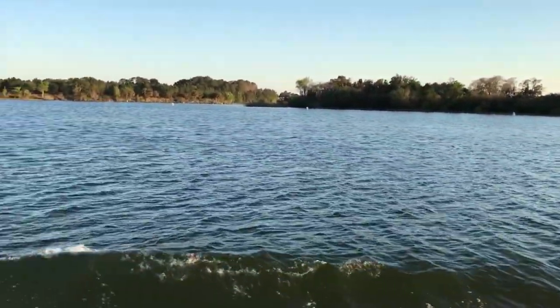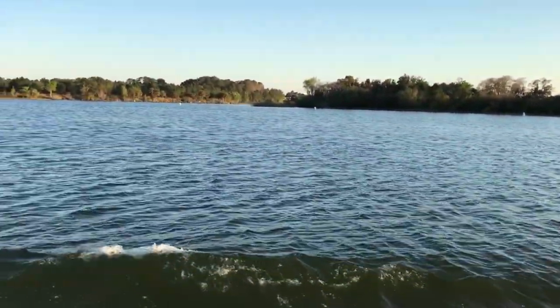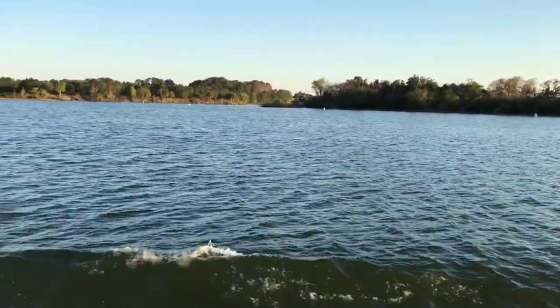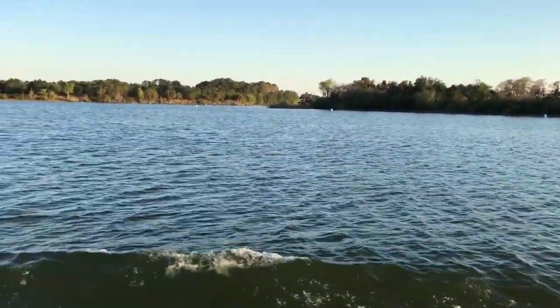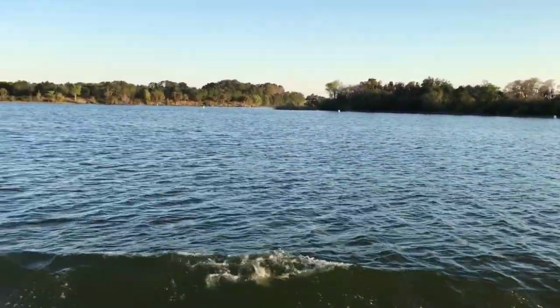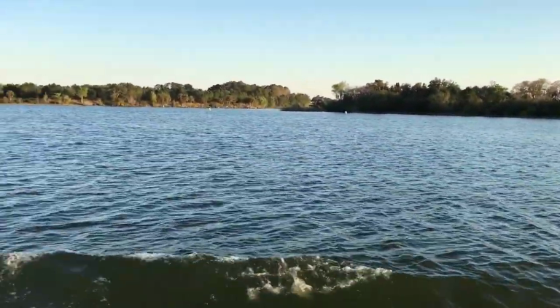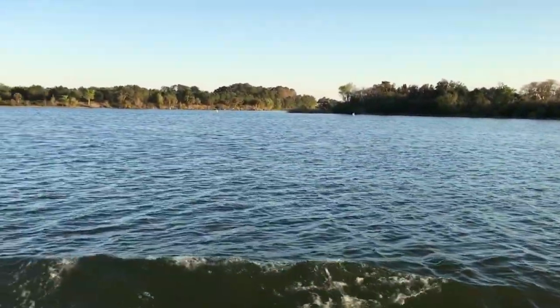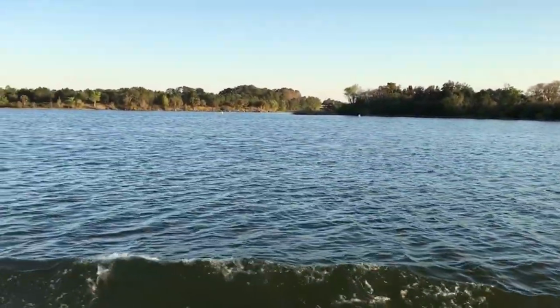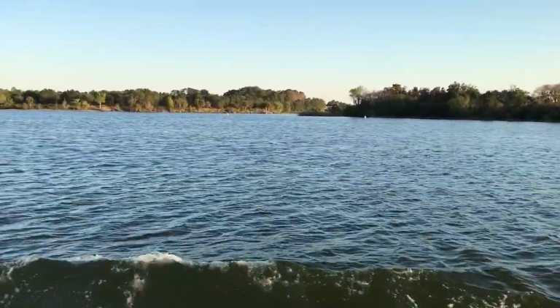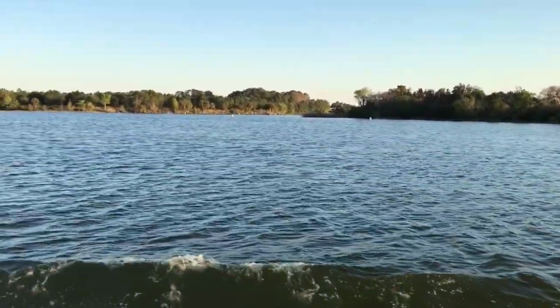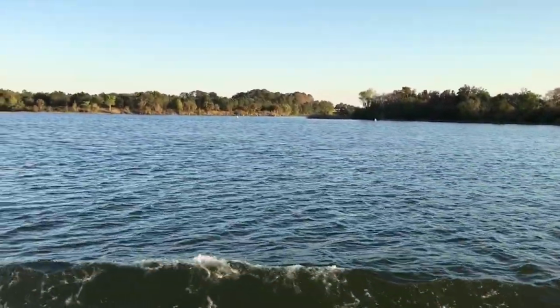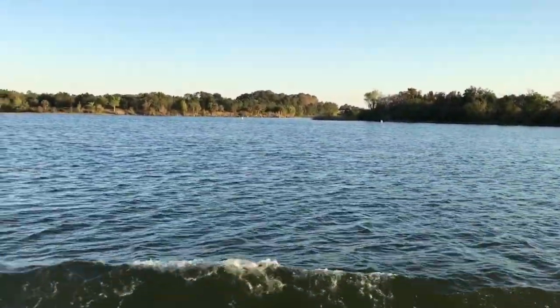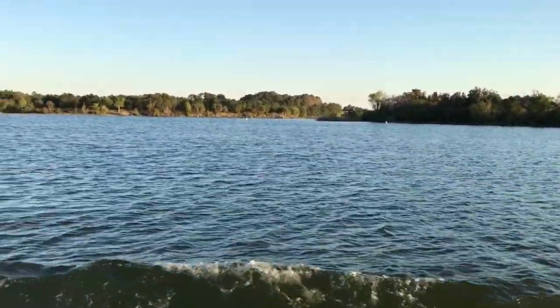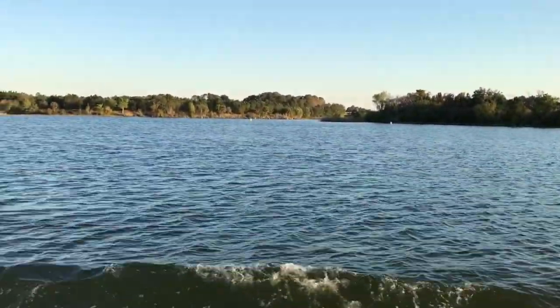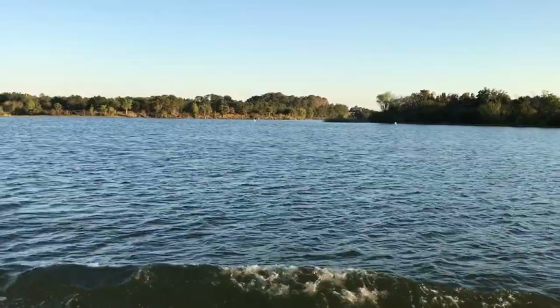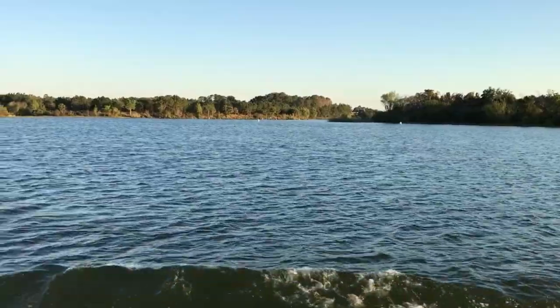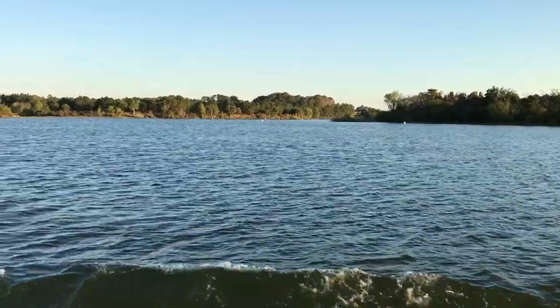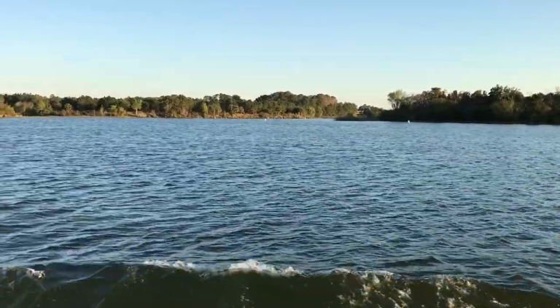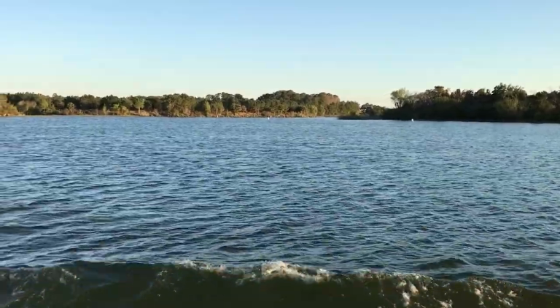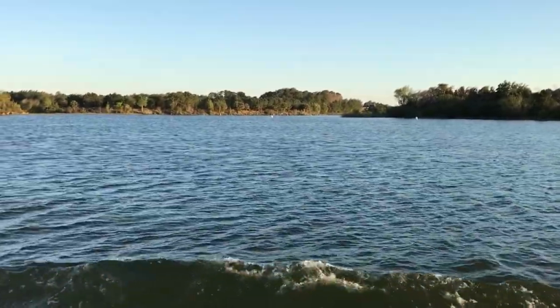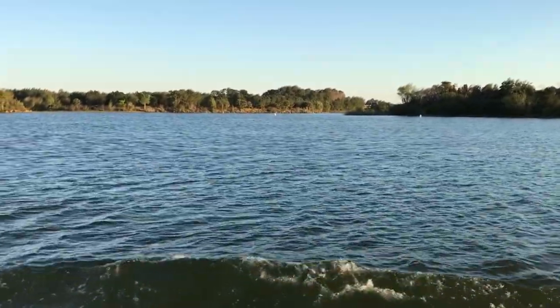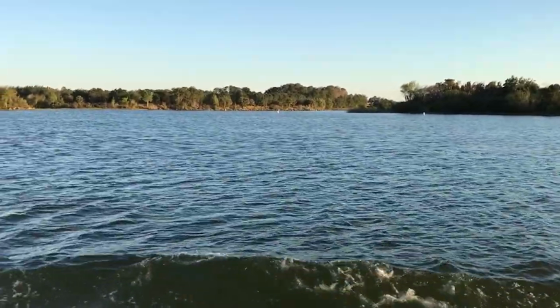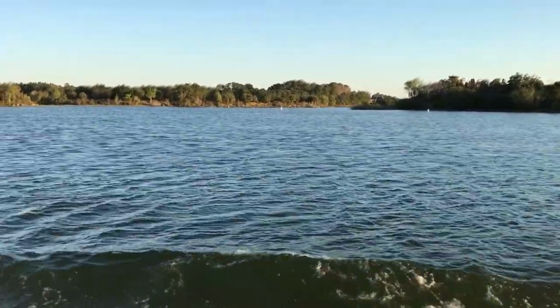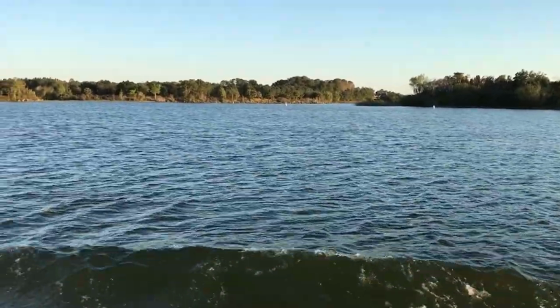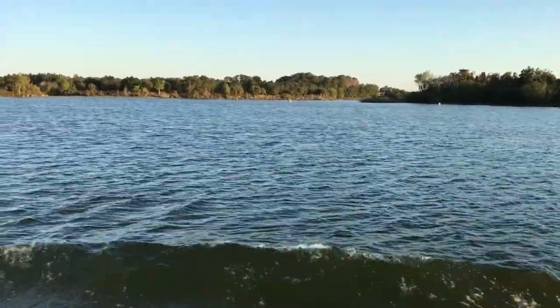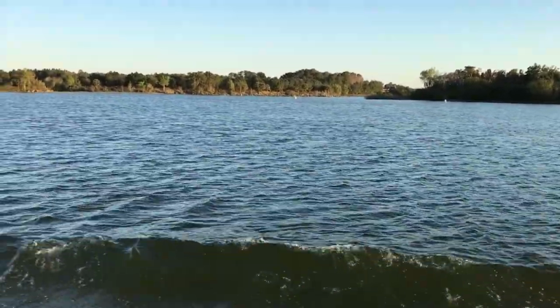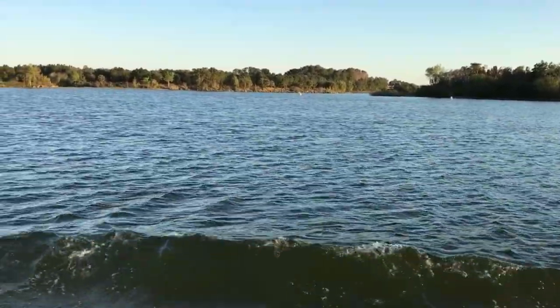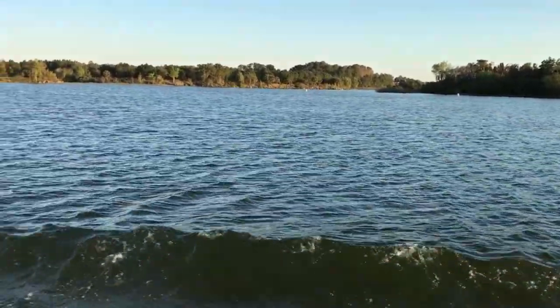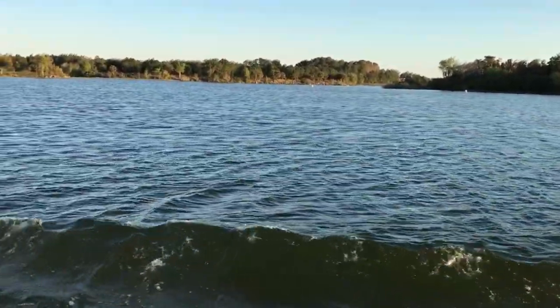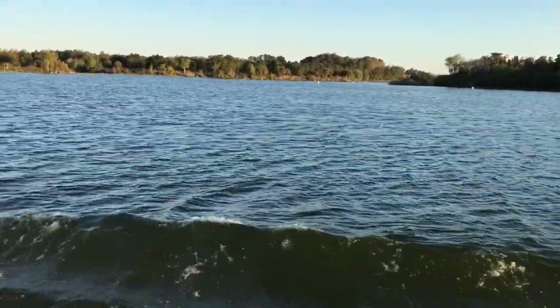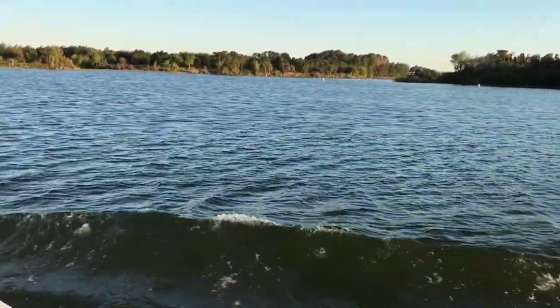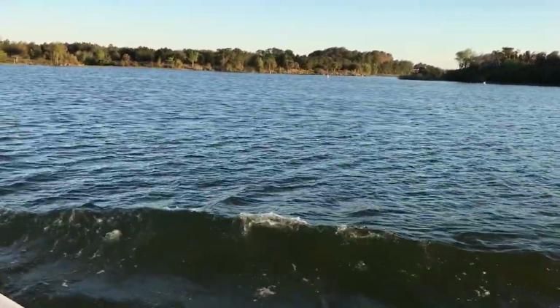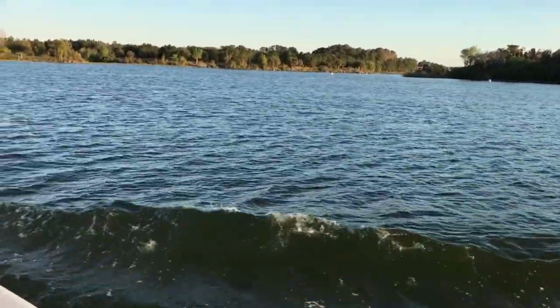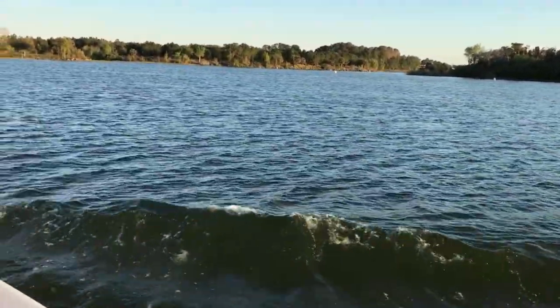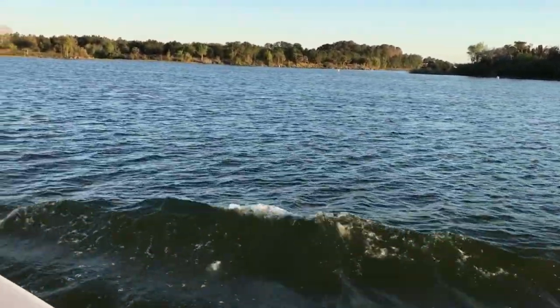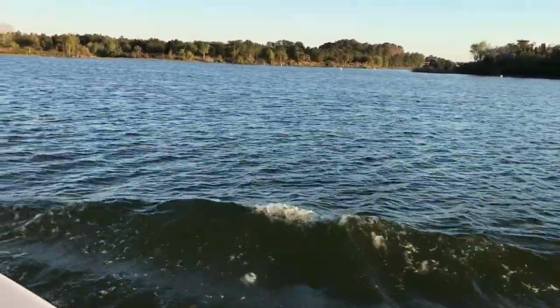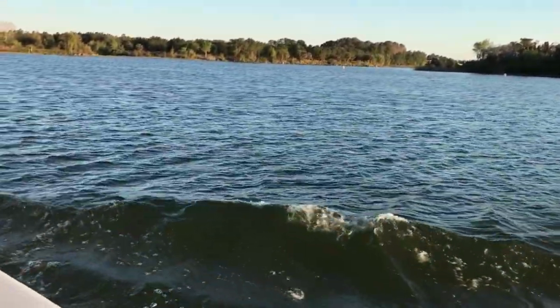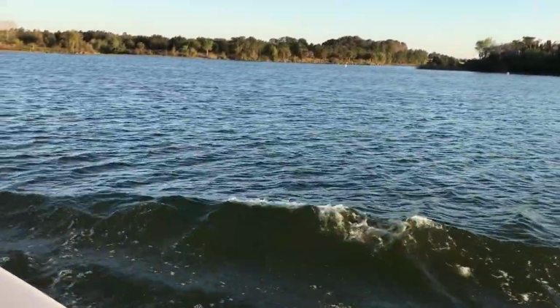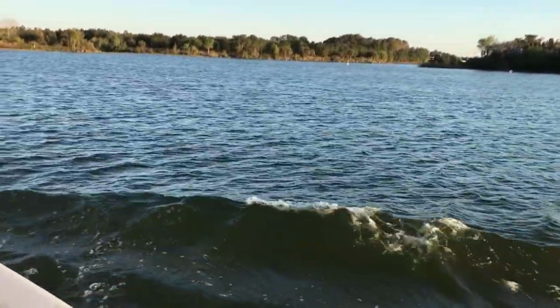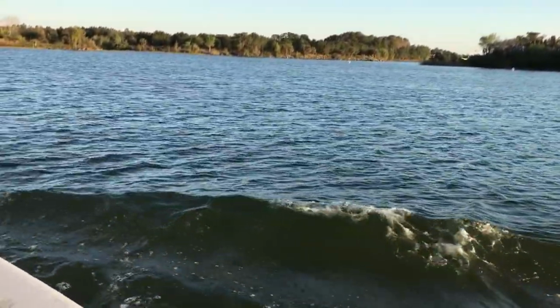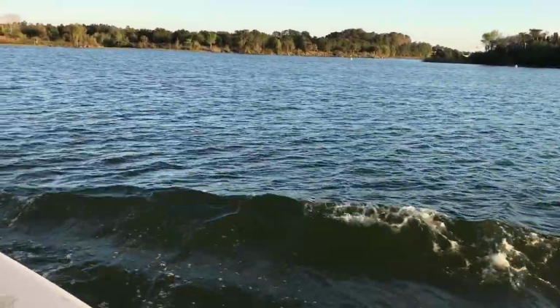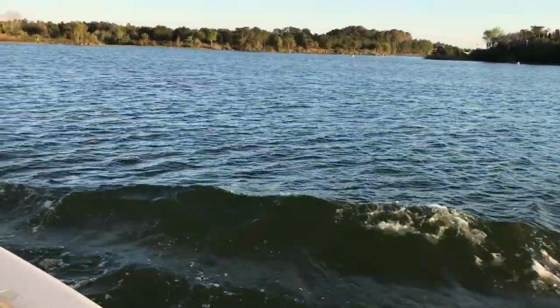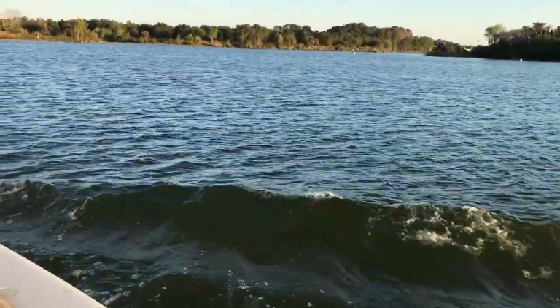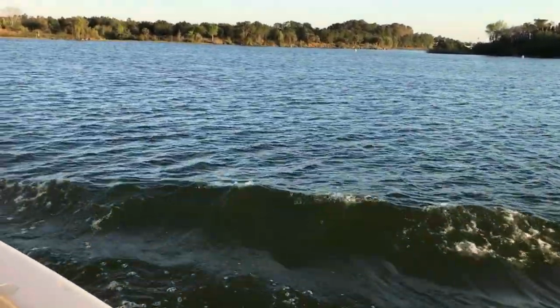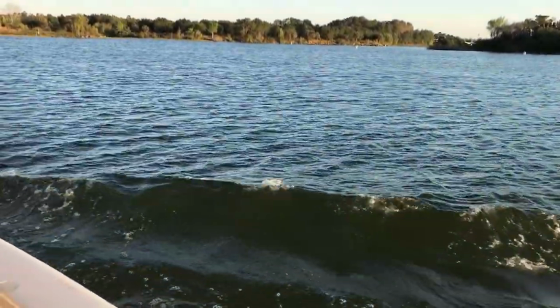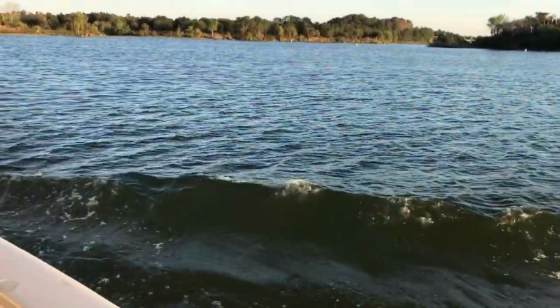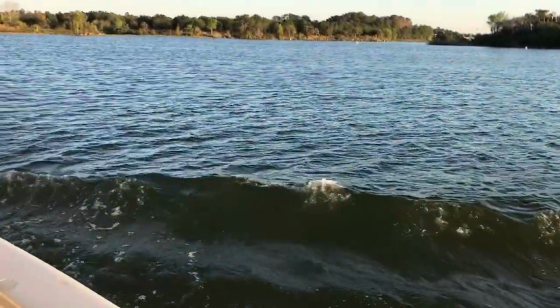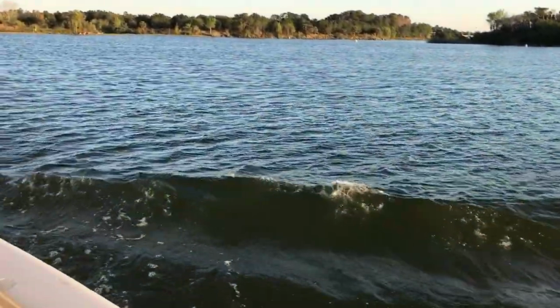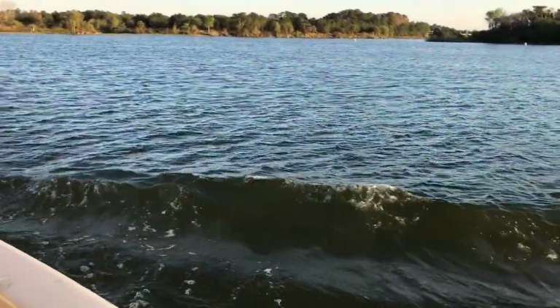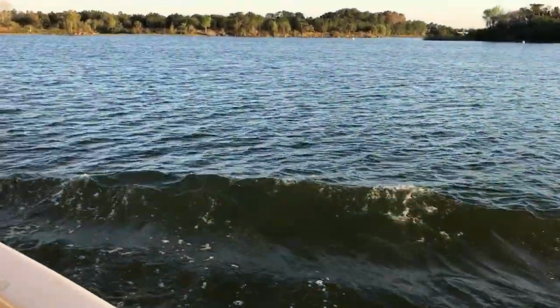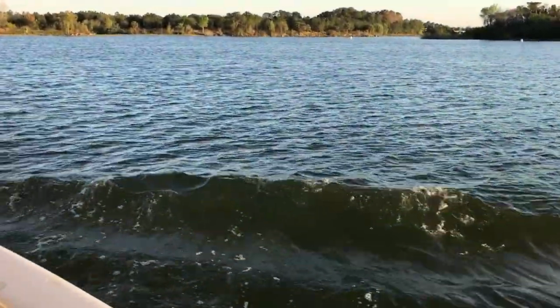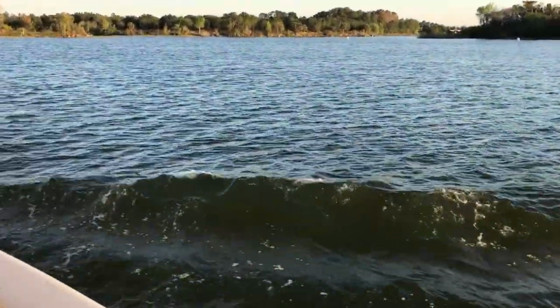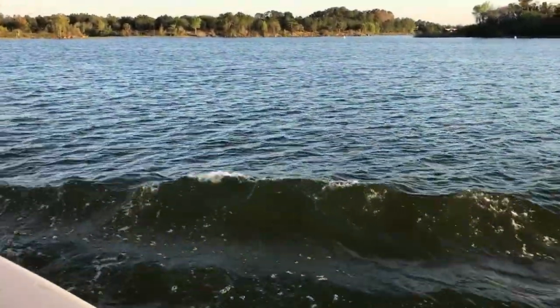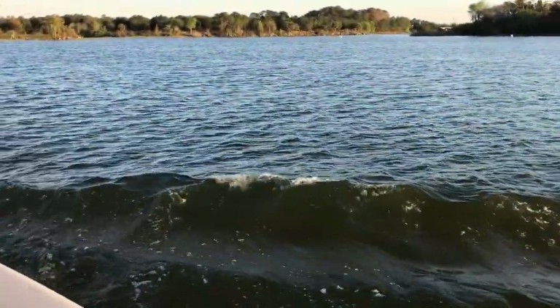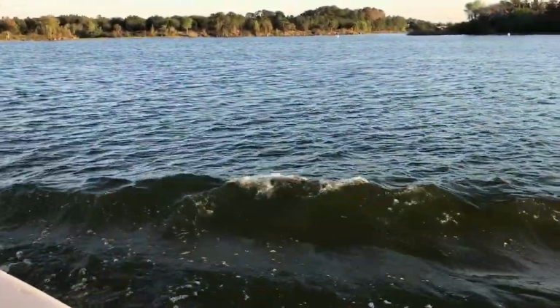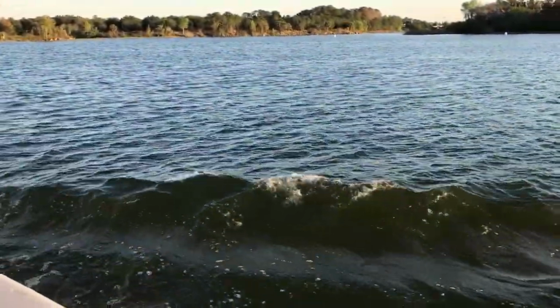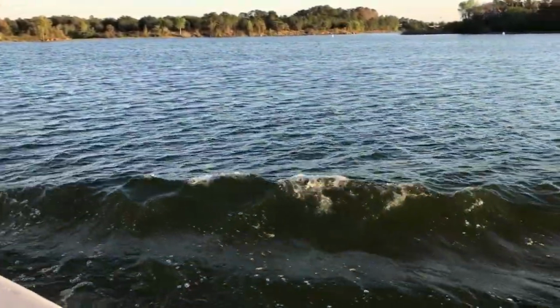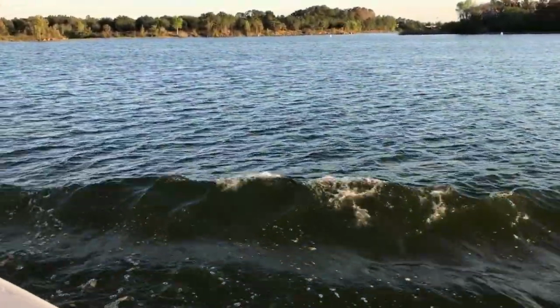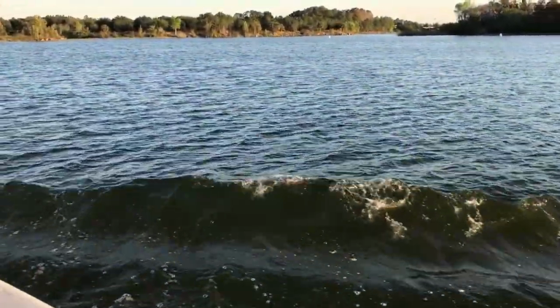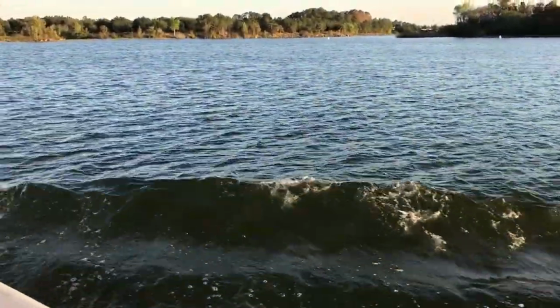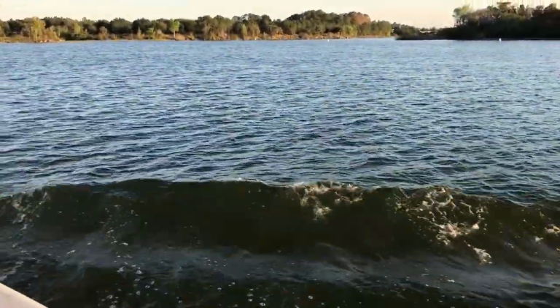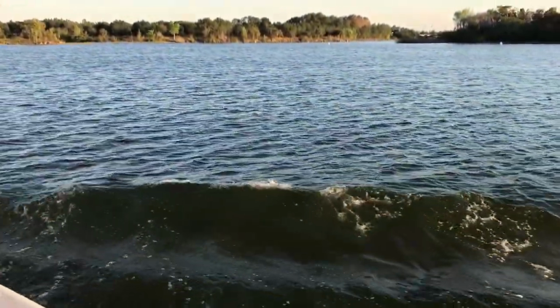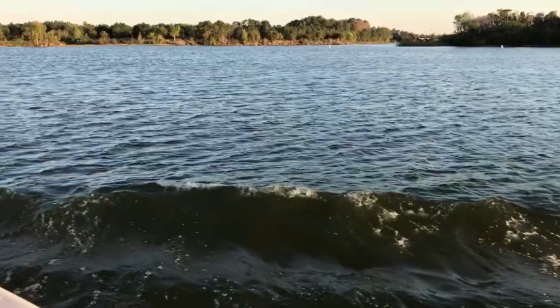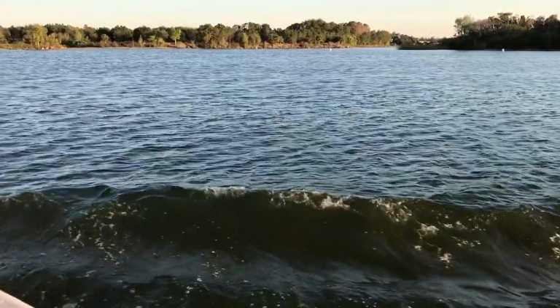Spending 15 minutes on a water launch is always so much nicer than taking a car or a bus.